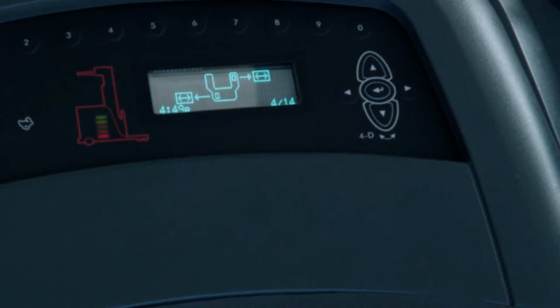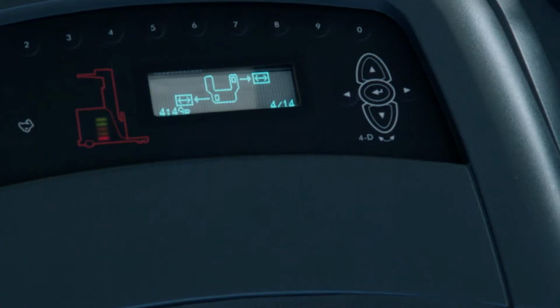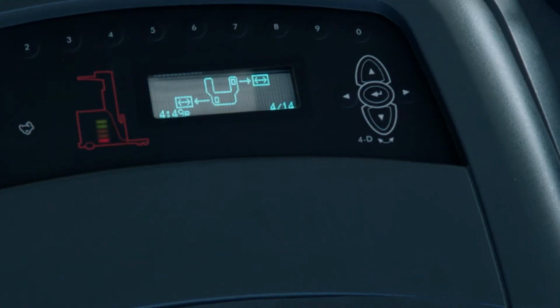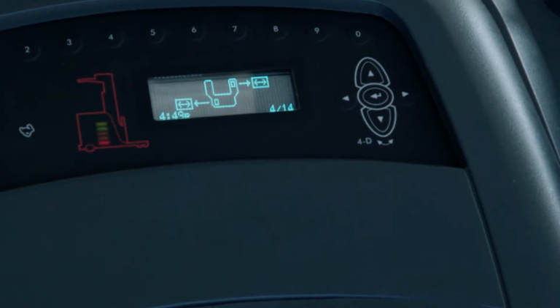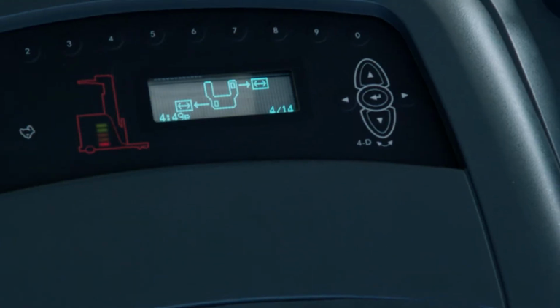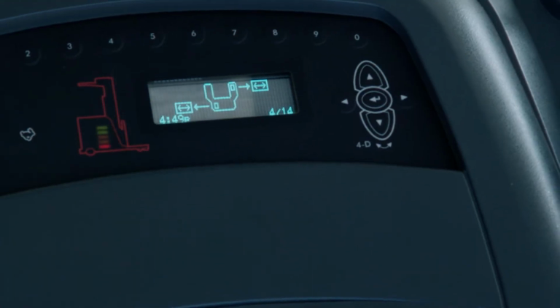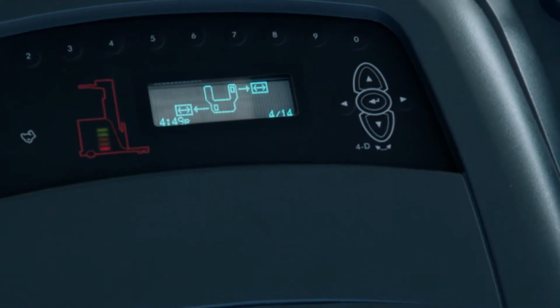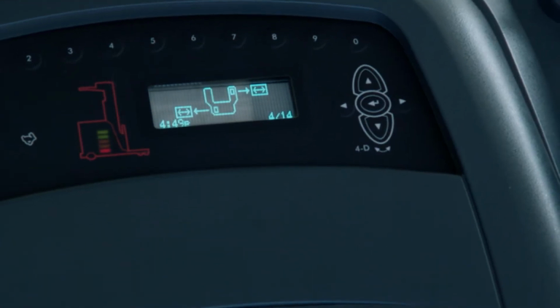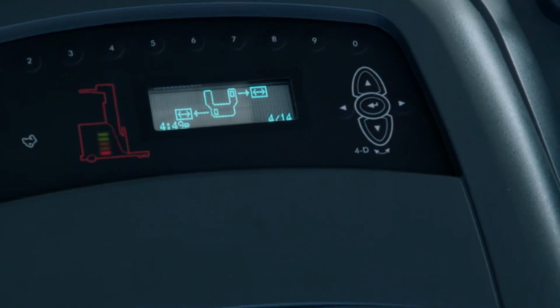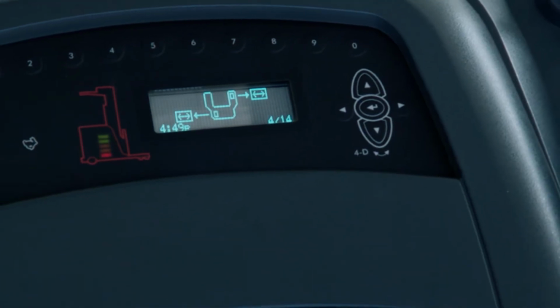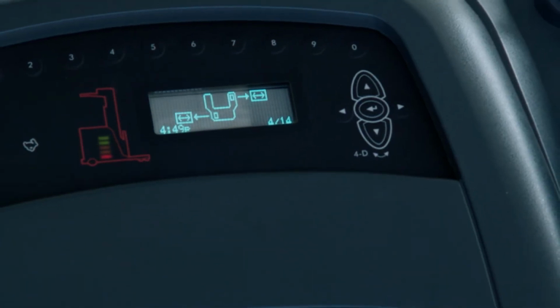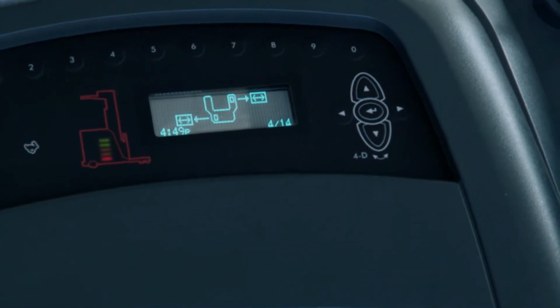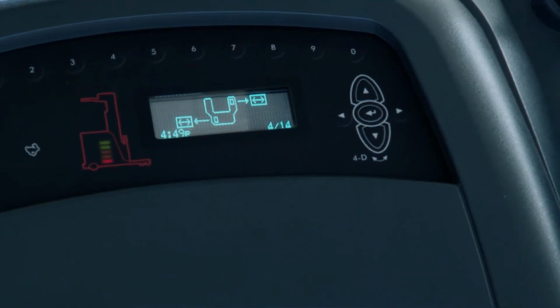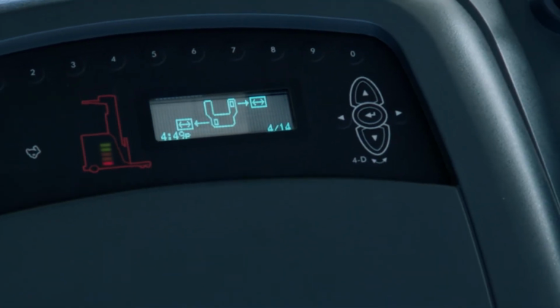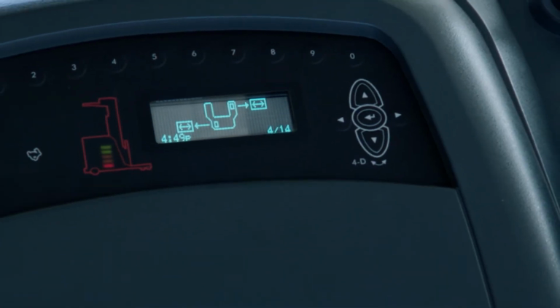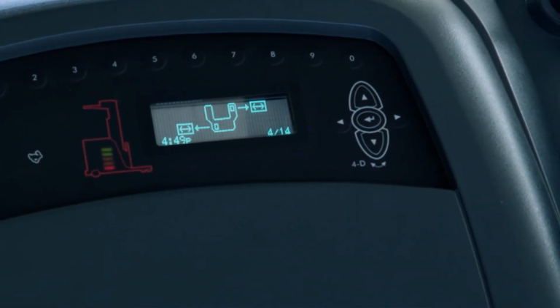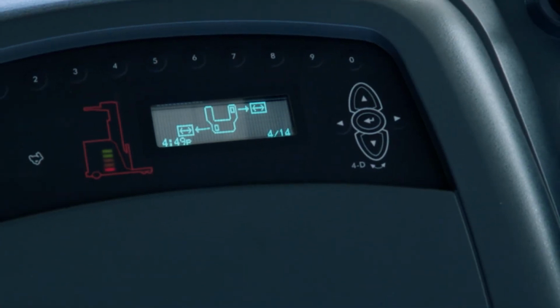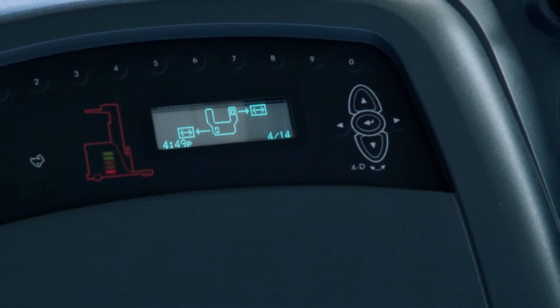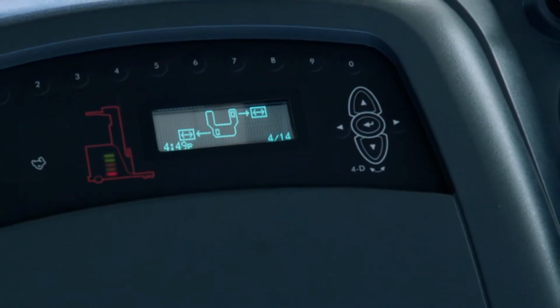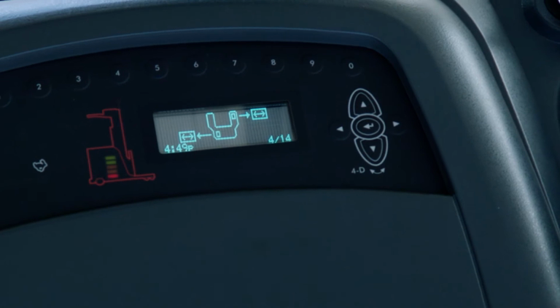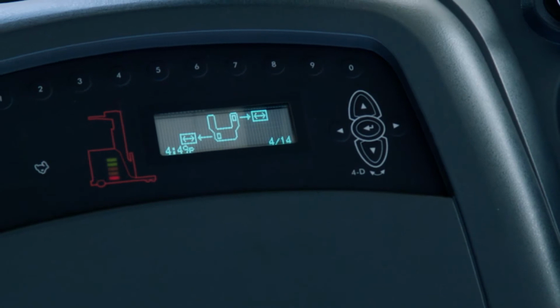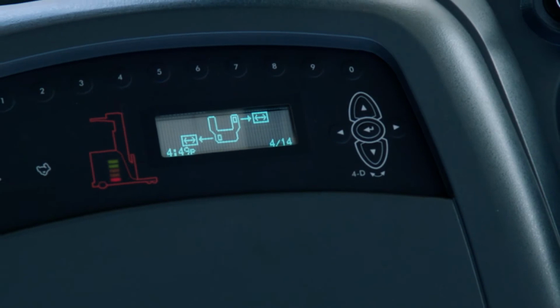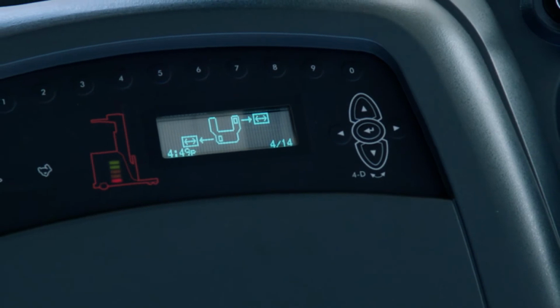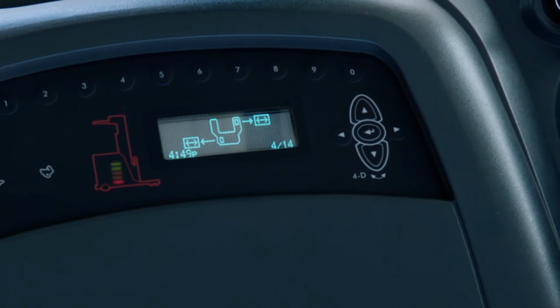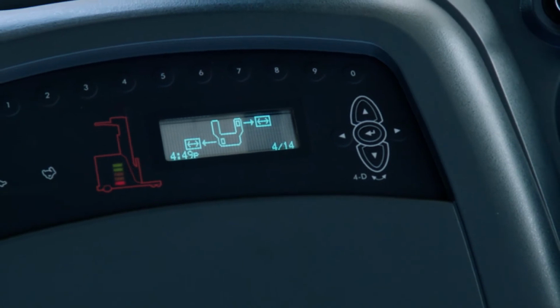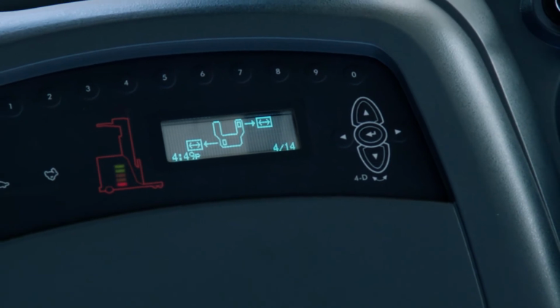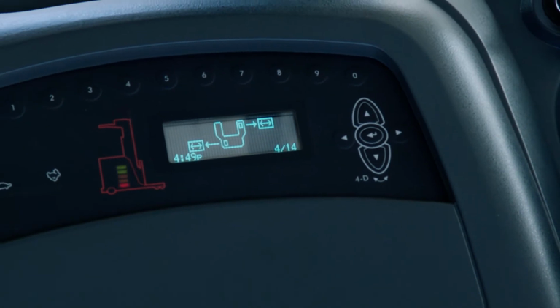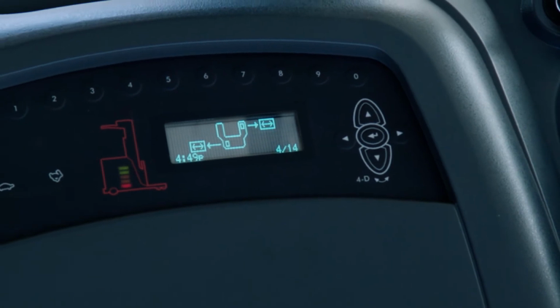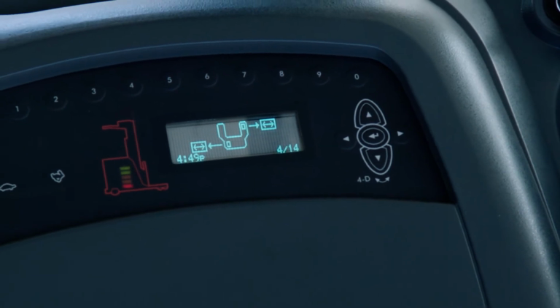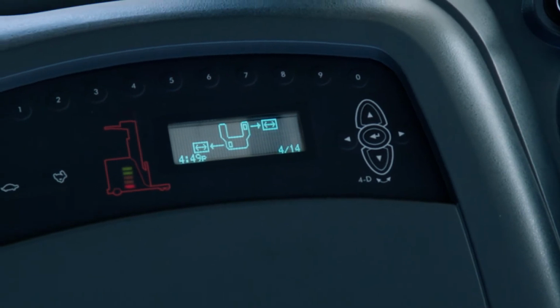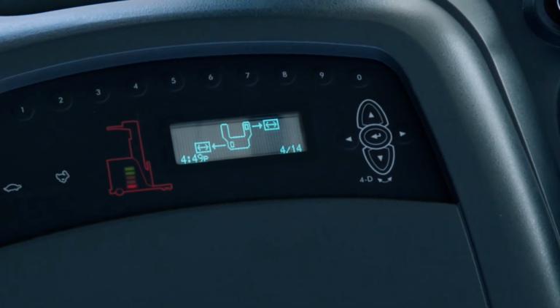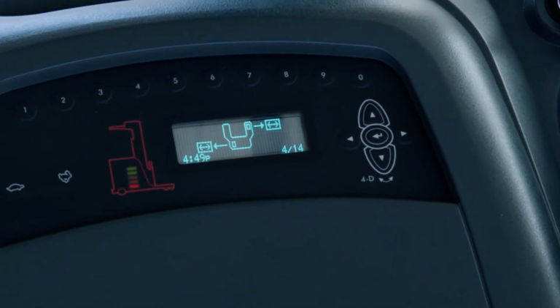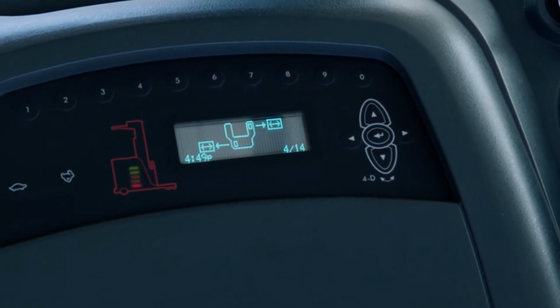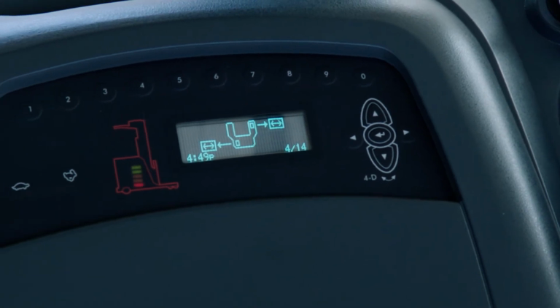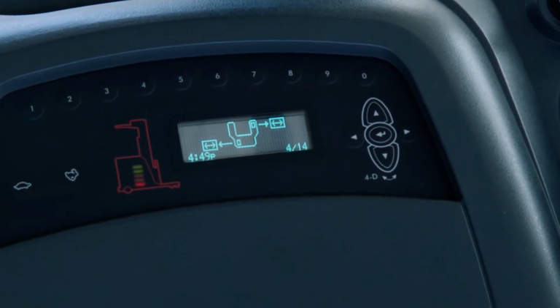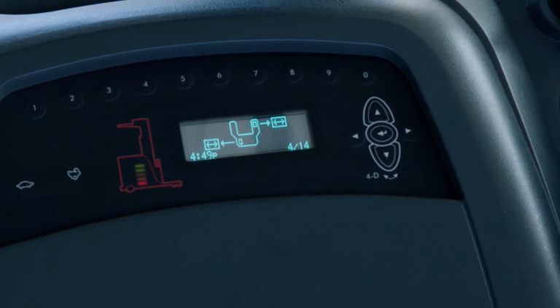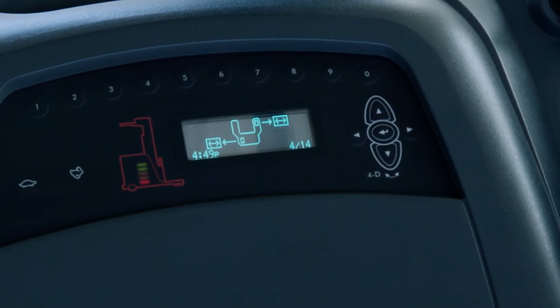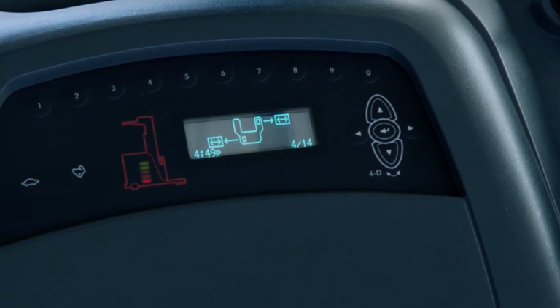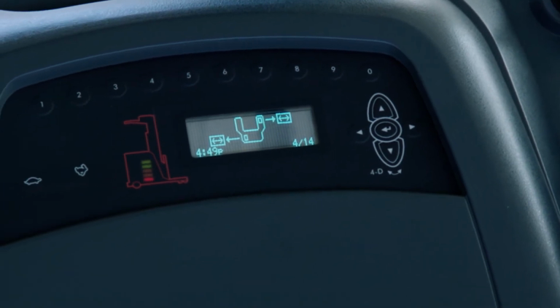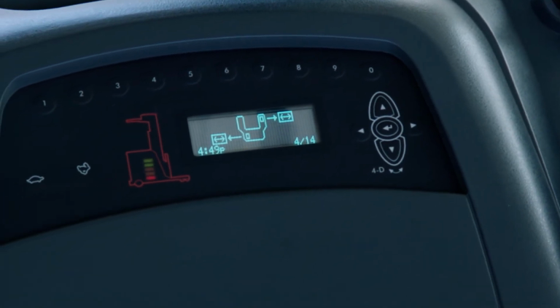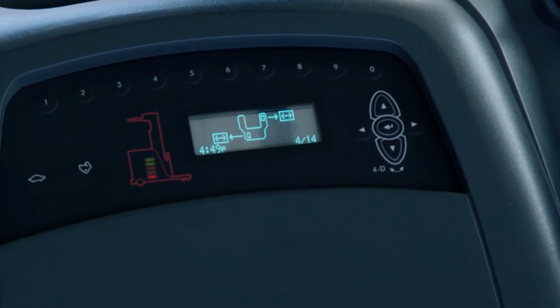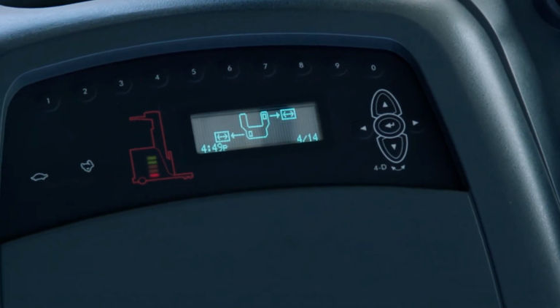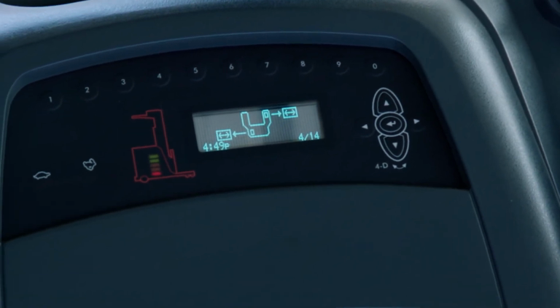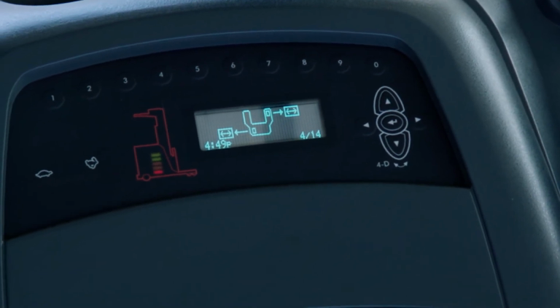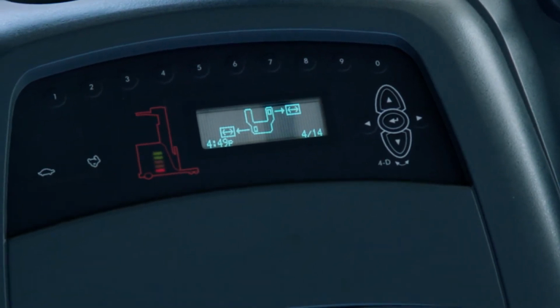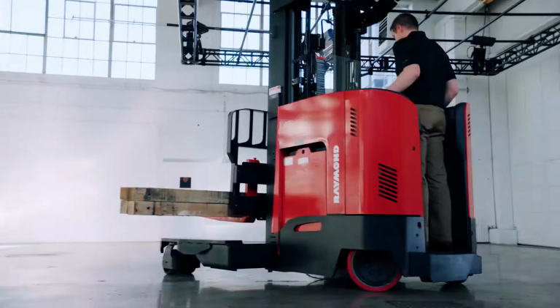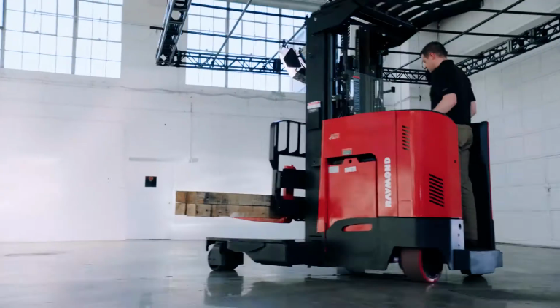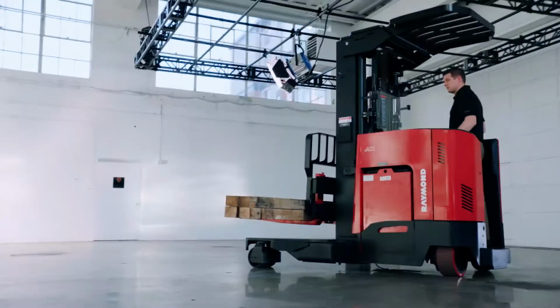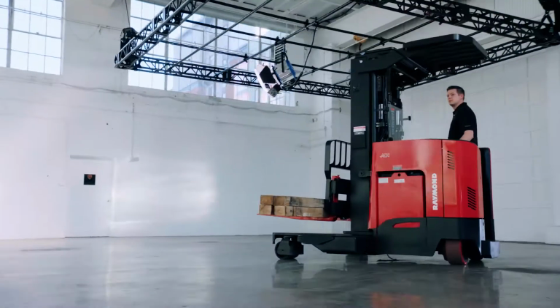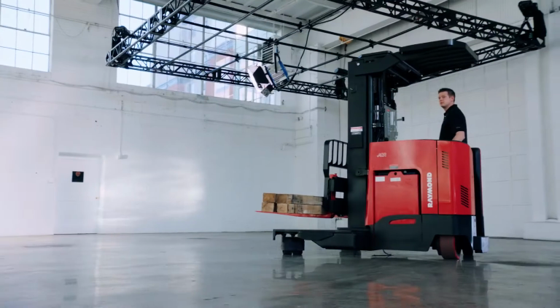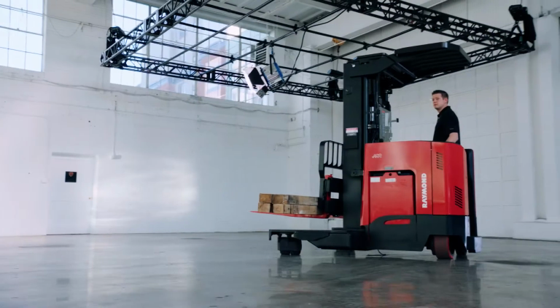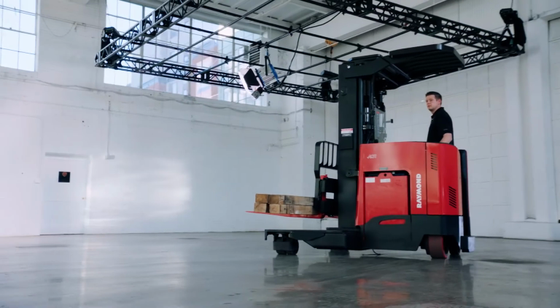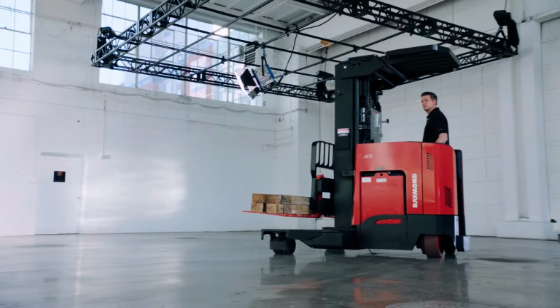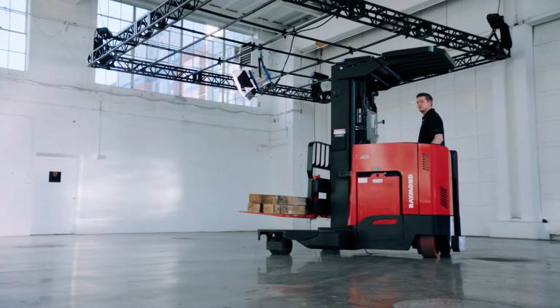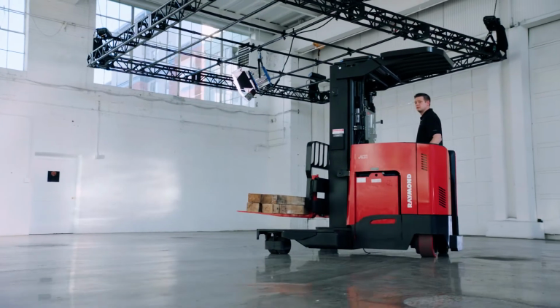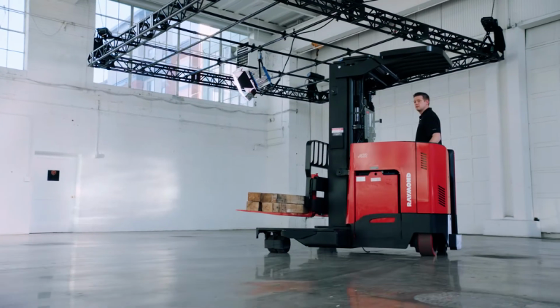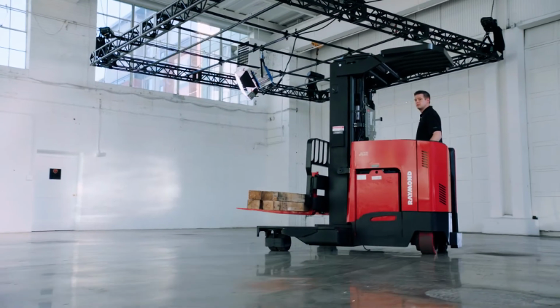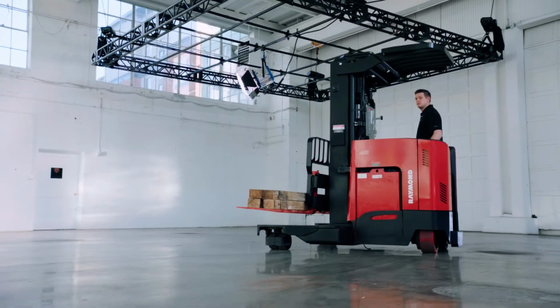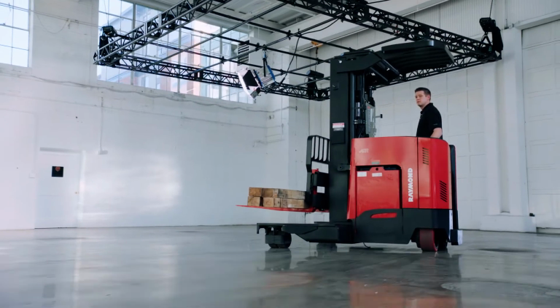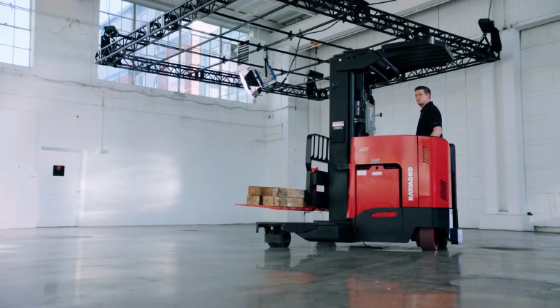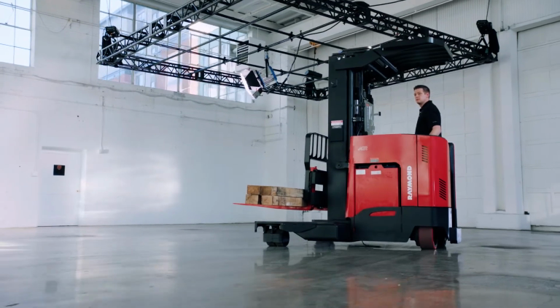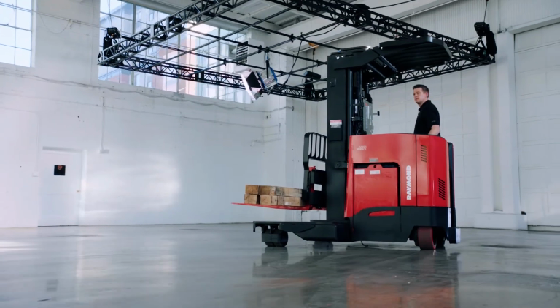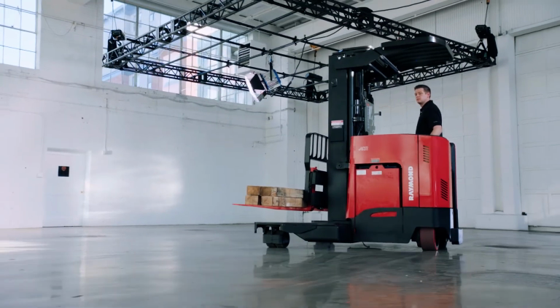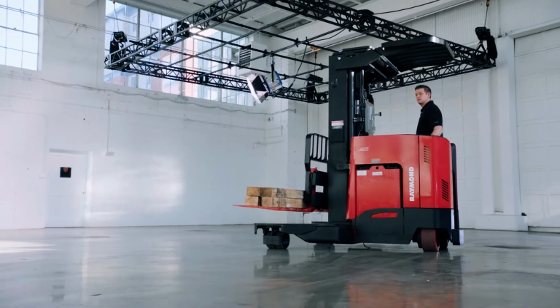The operator display informs the operator of the approximate position of the drive and right caster wheel, and provides easy switching to 4D mode.